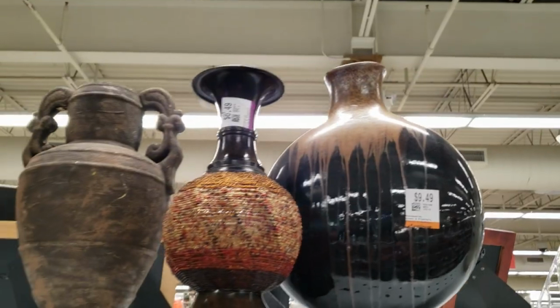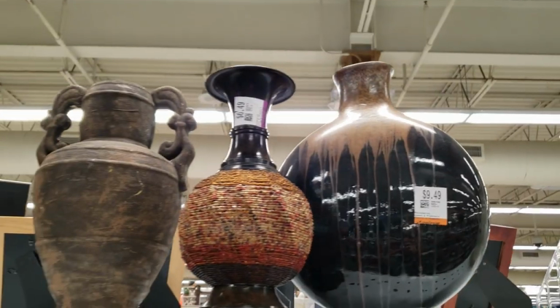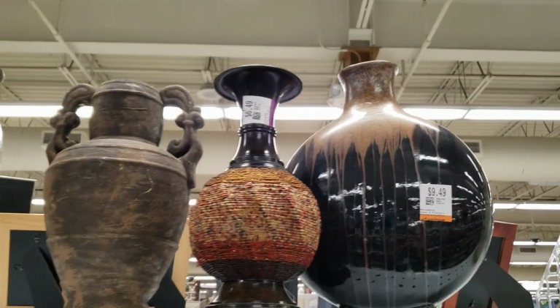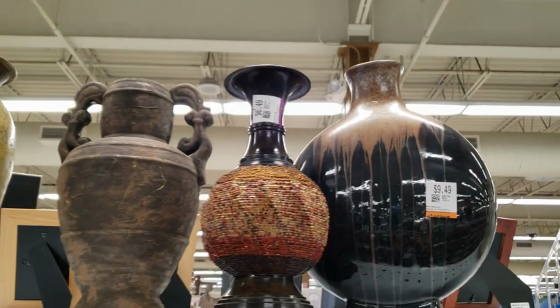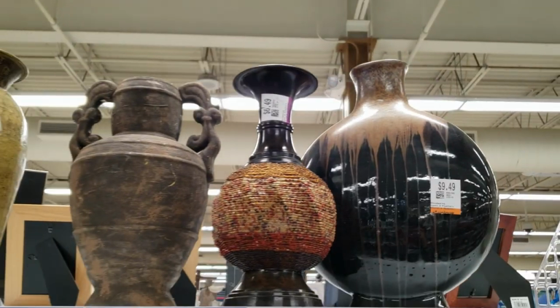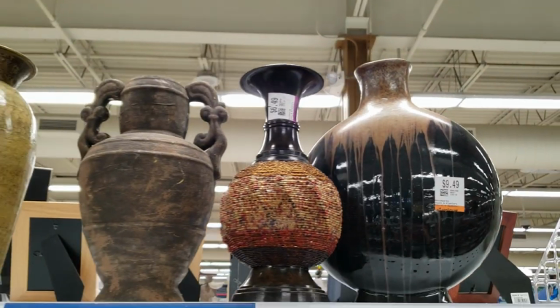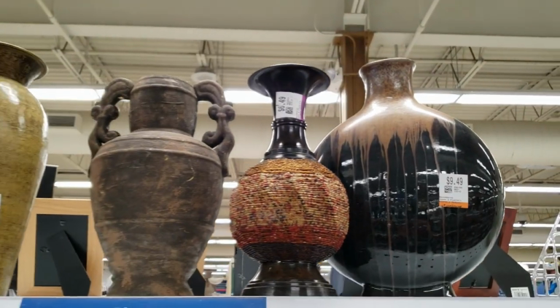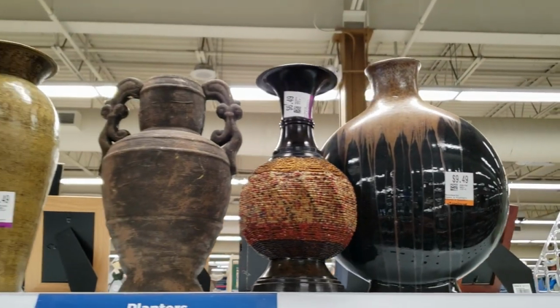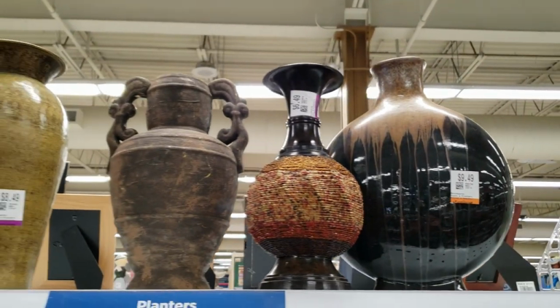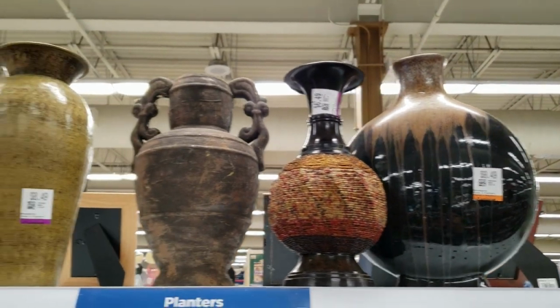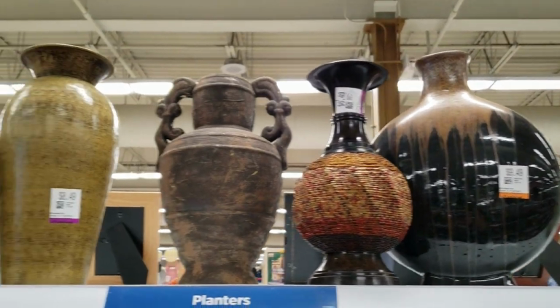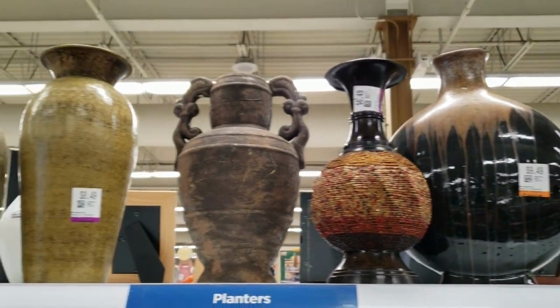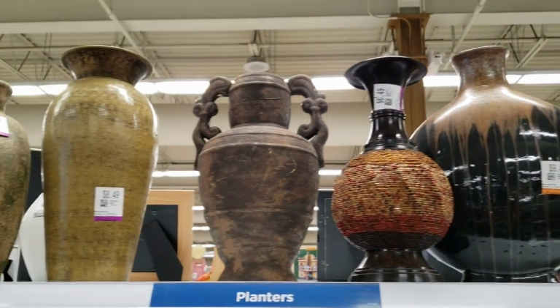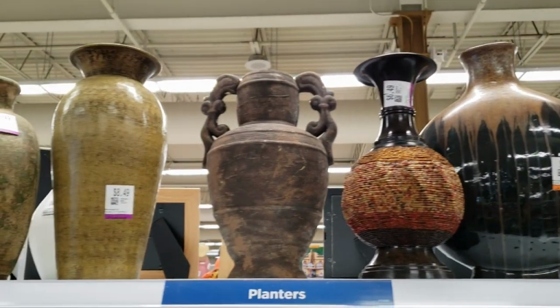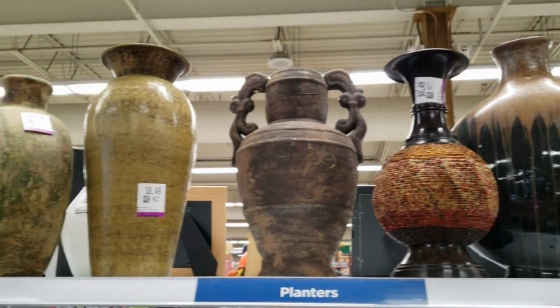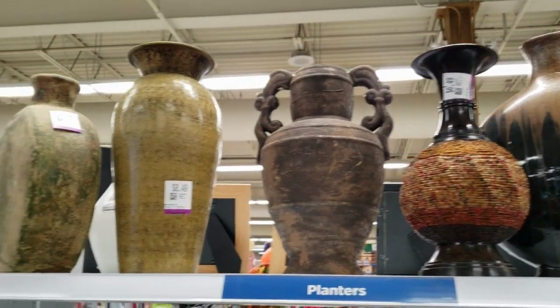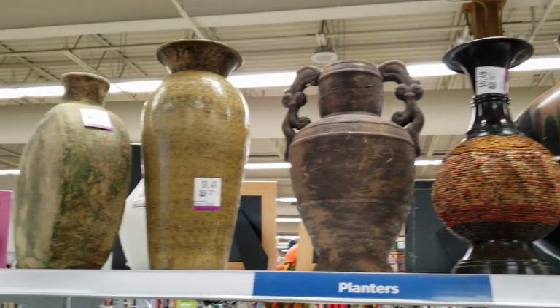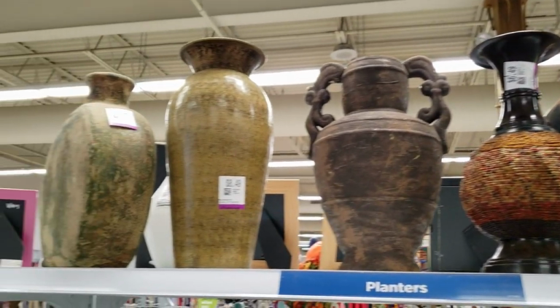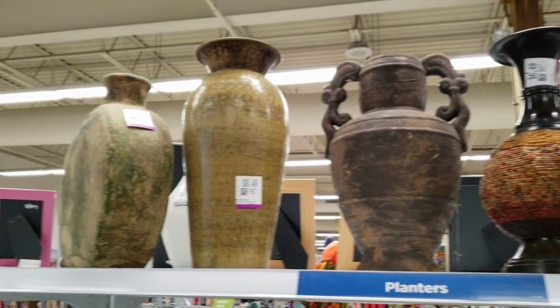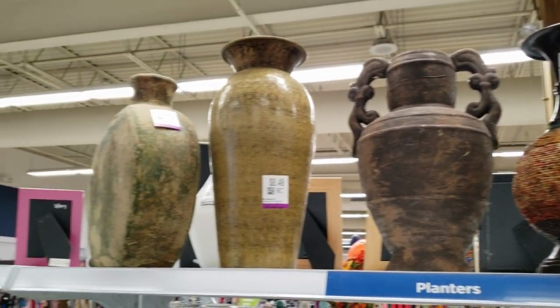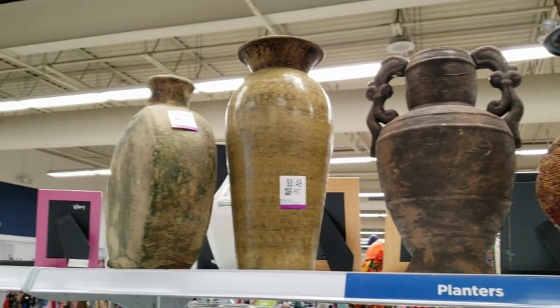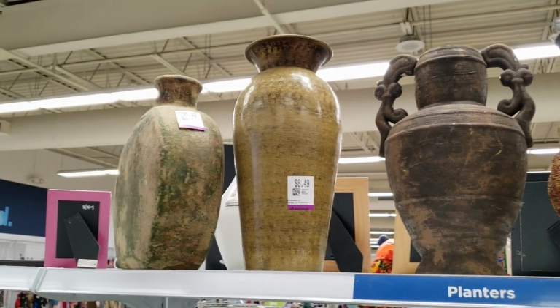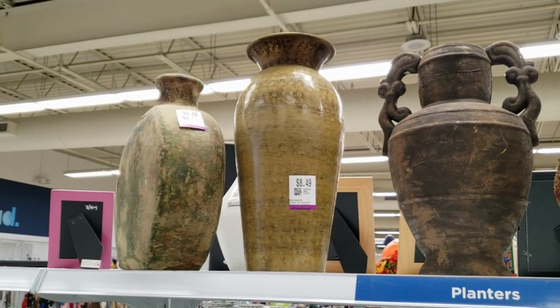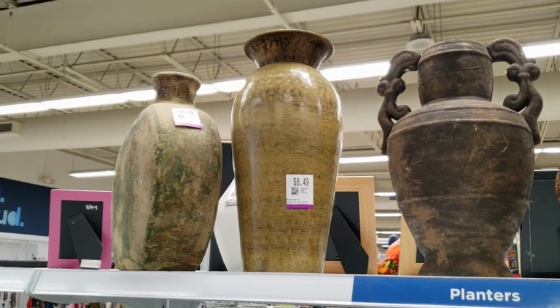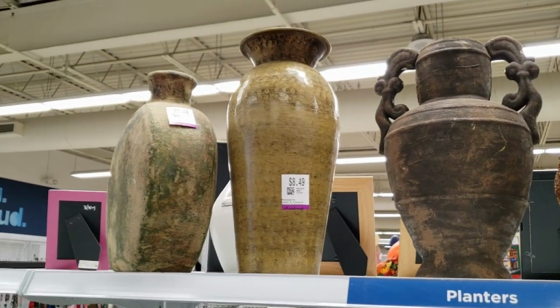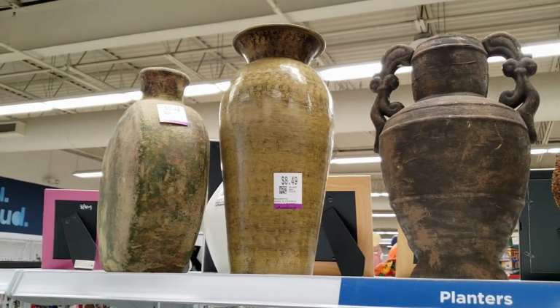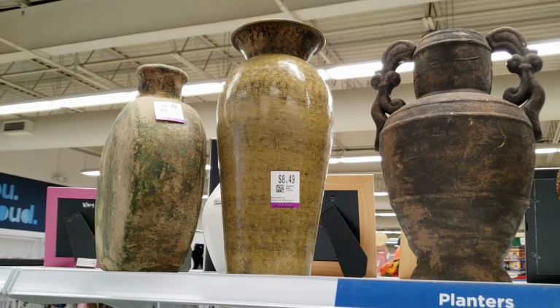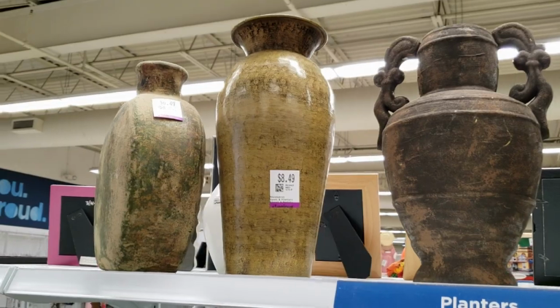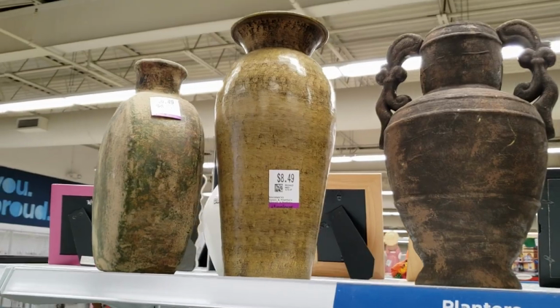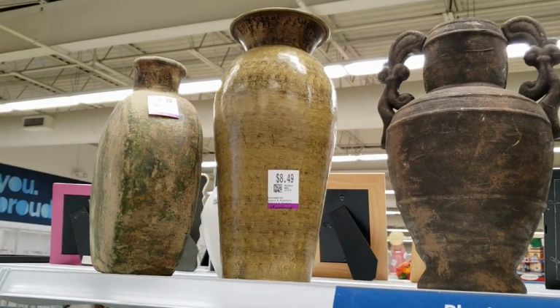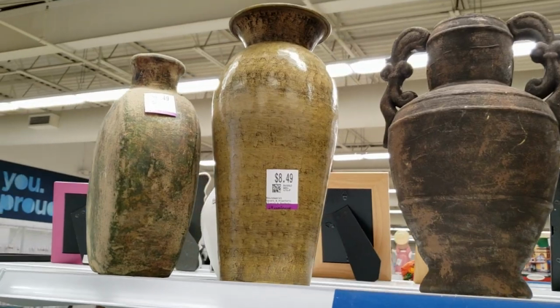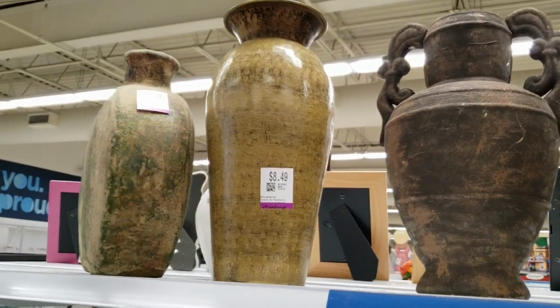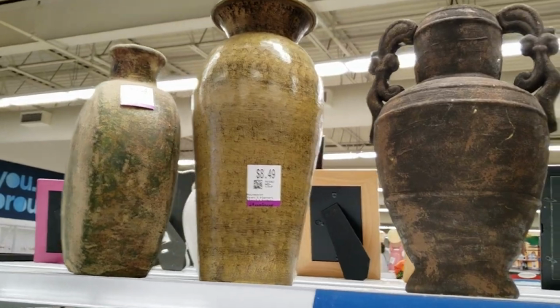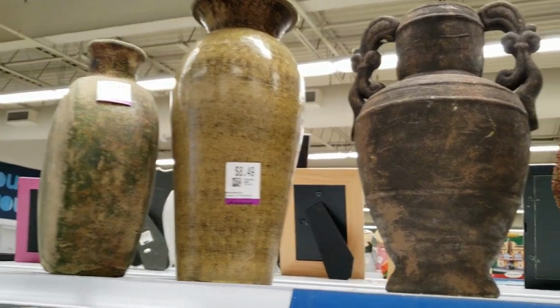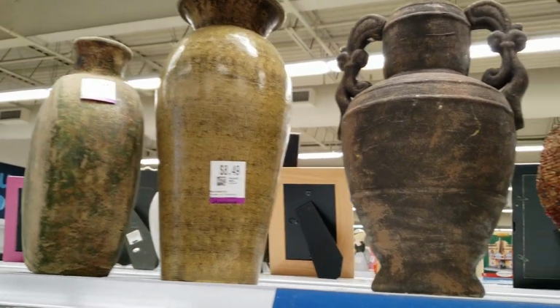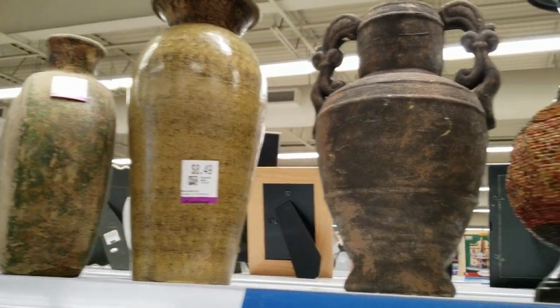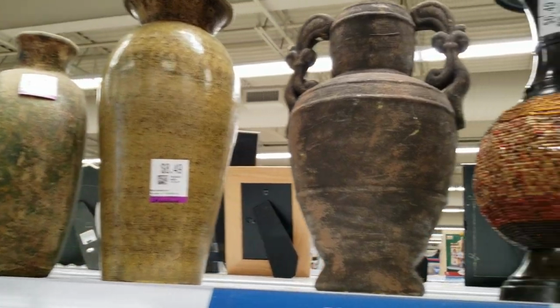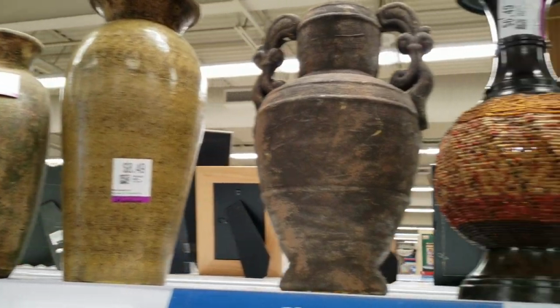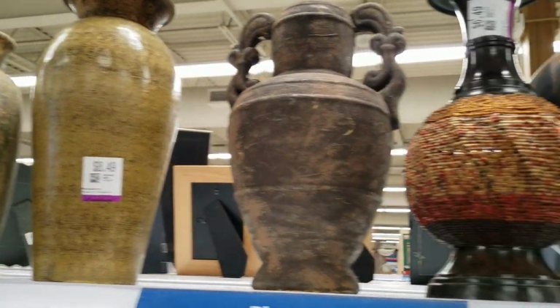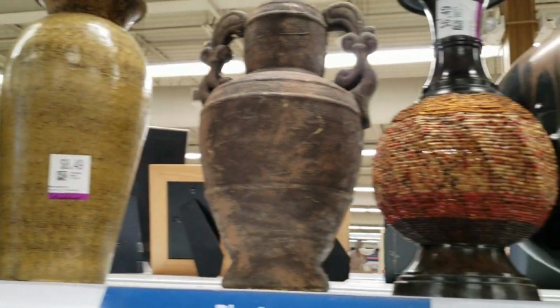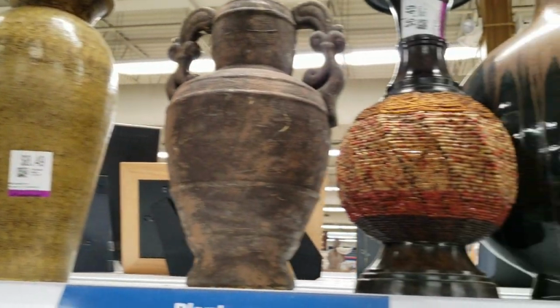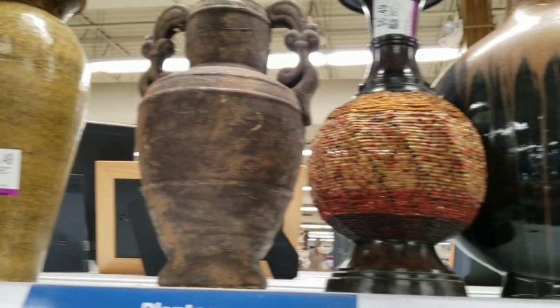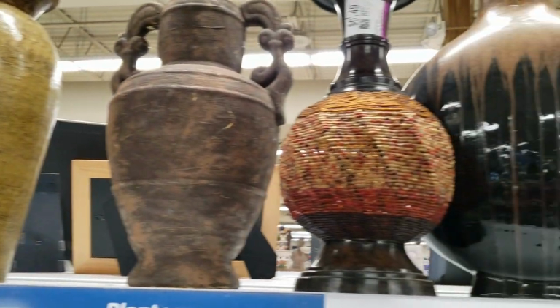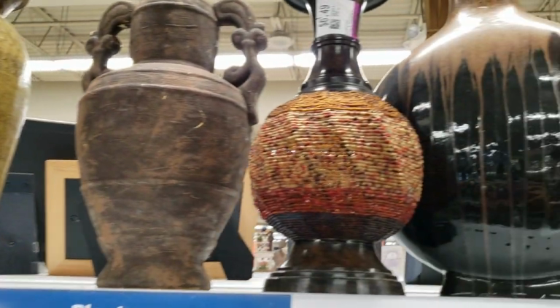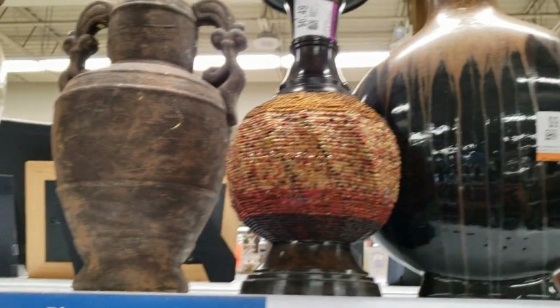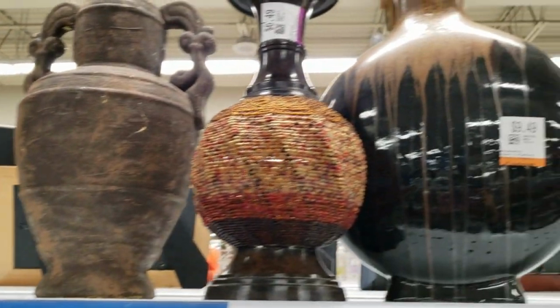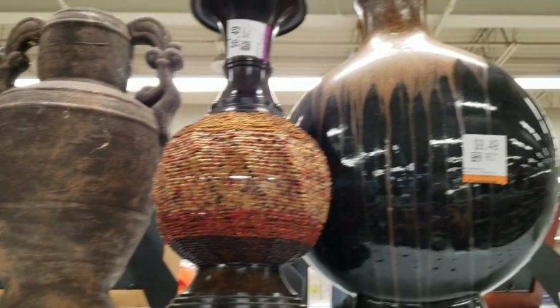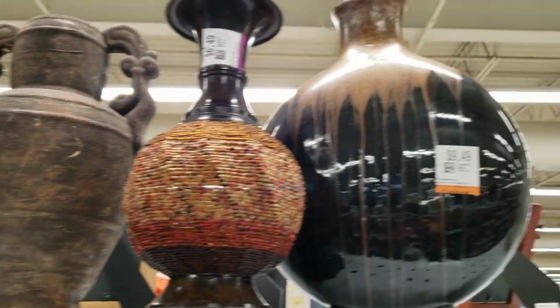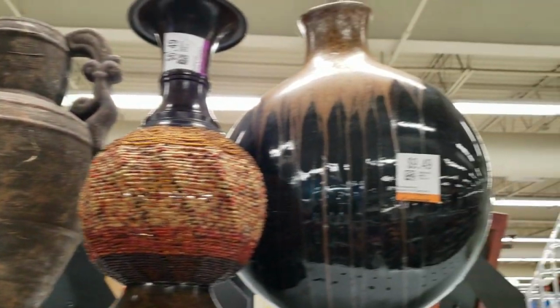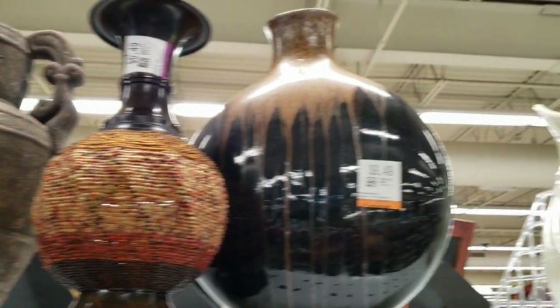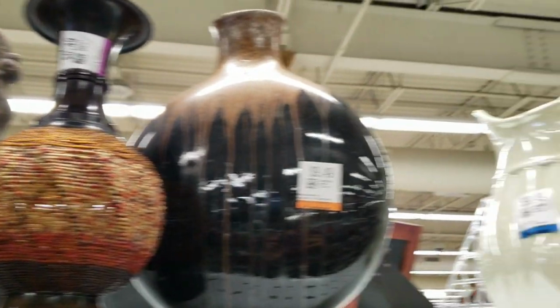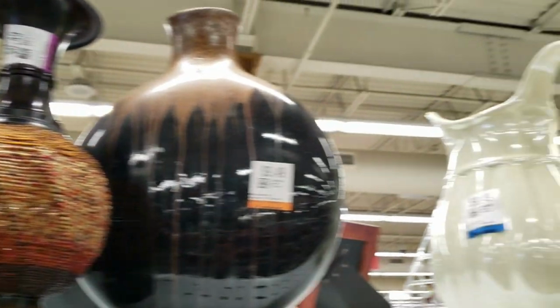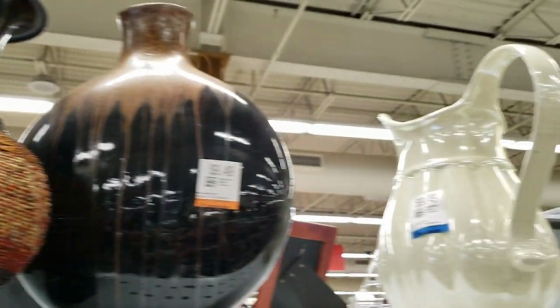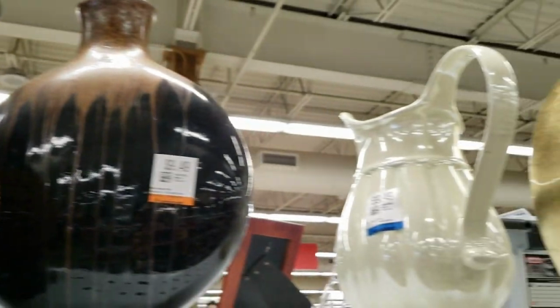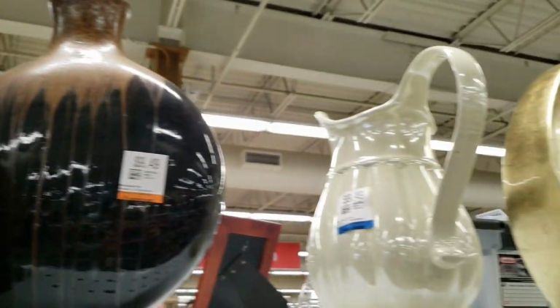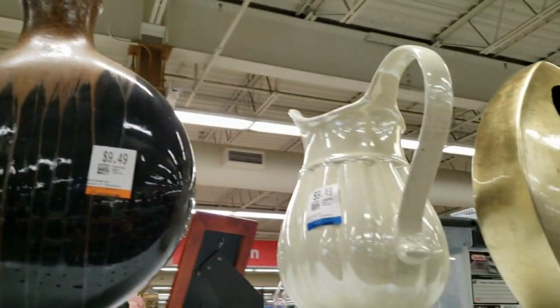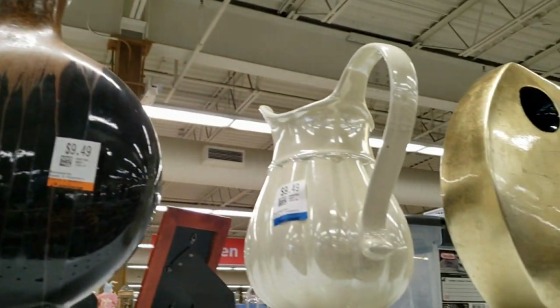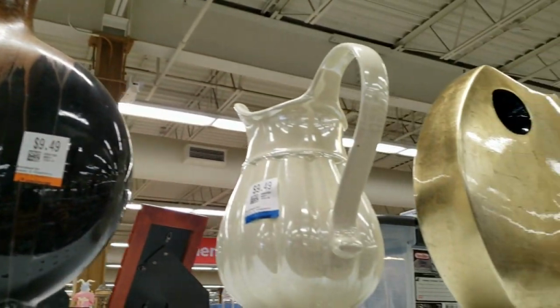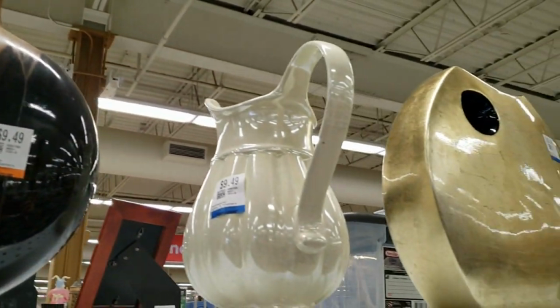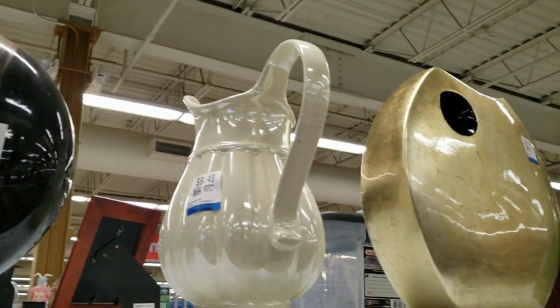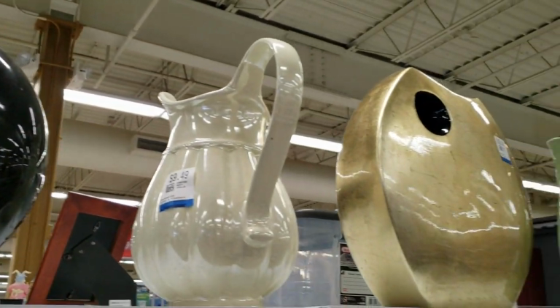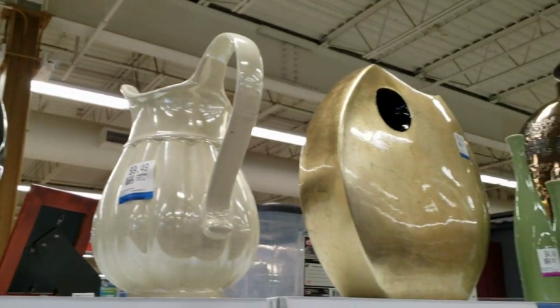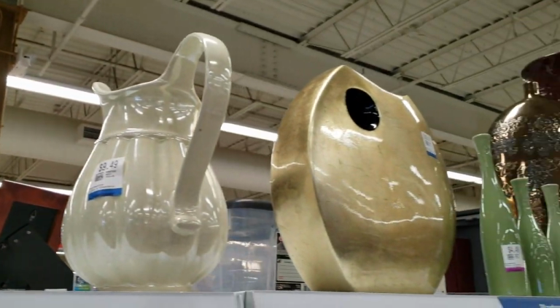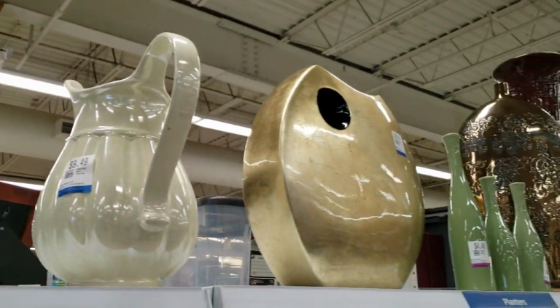Another project I have on the horizon is an office makeover, which I'm hoping to do with an African theme, so I'm keeping an eye out for items that fit within that.